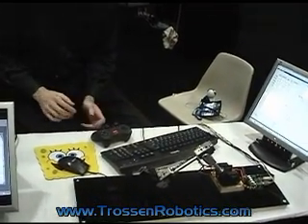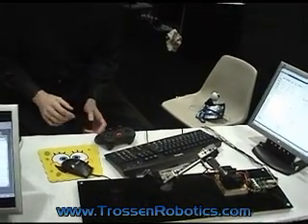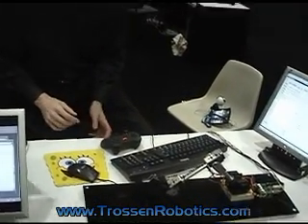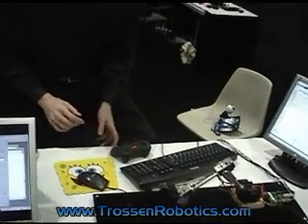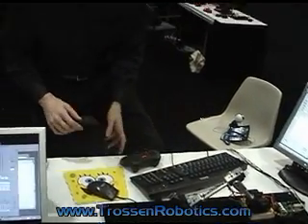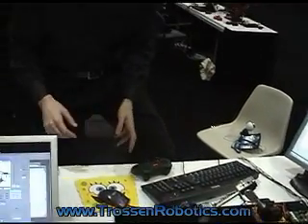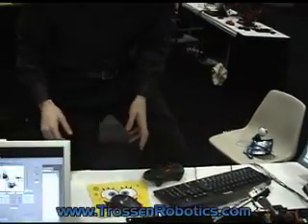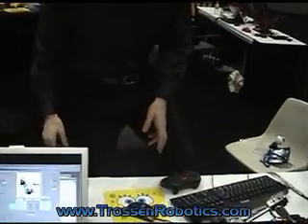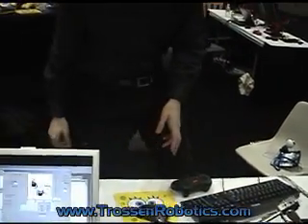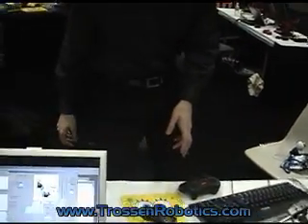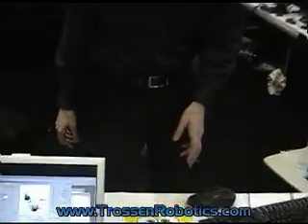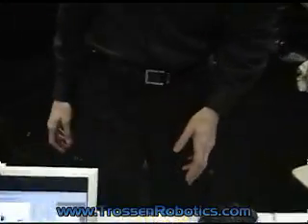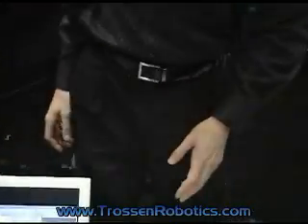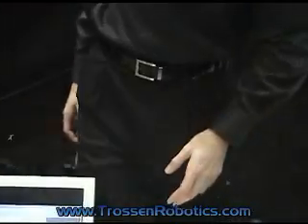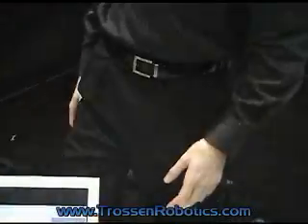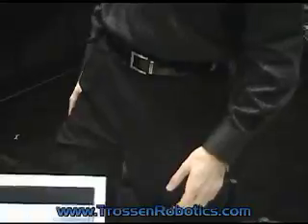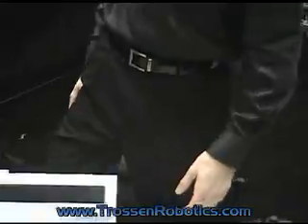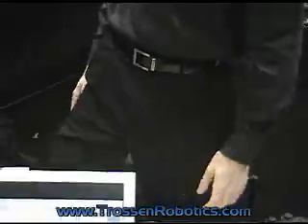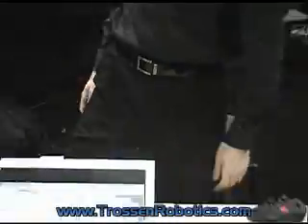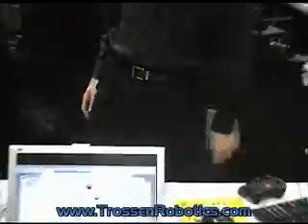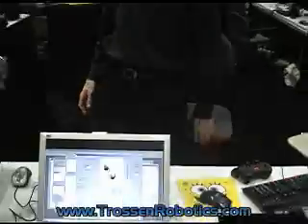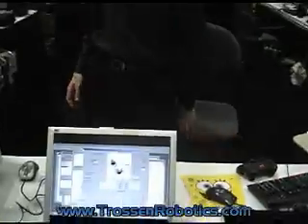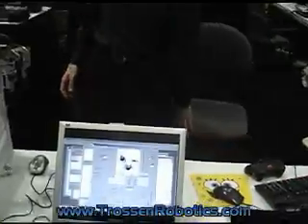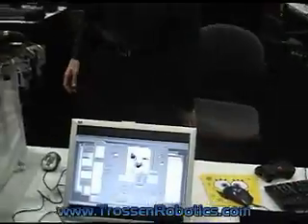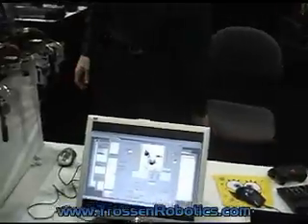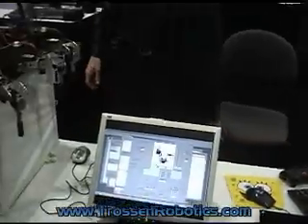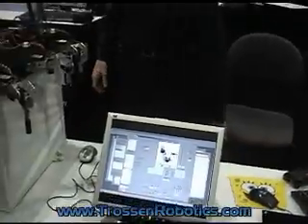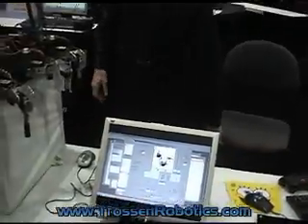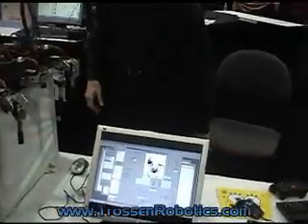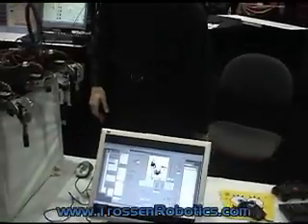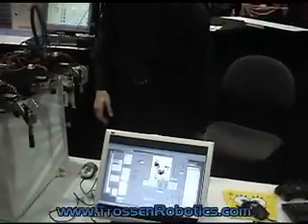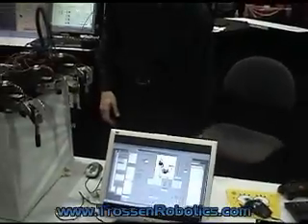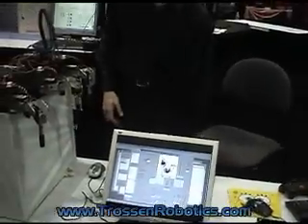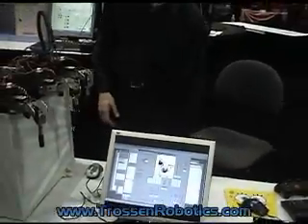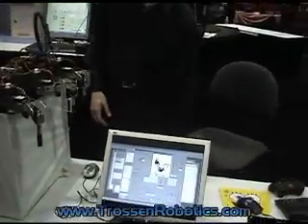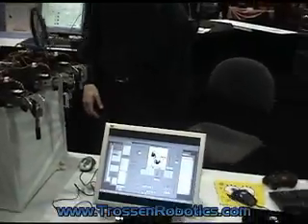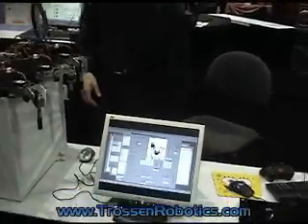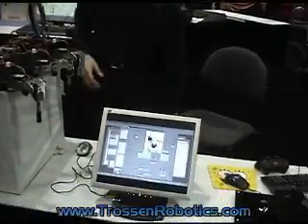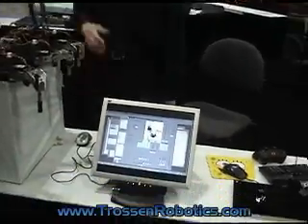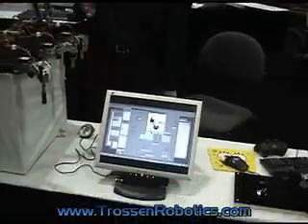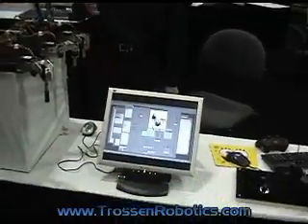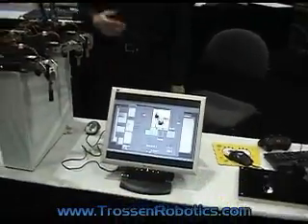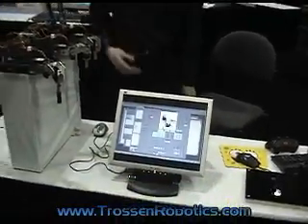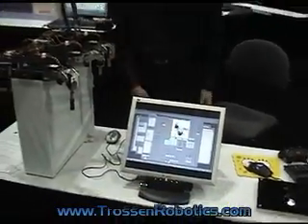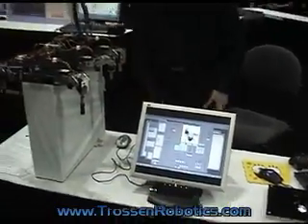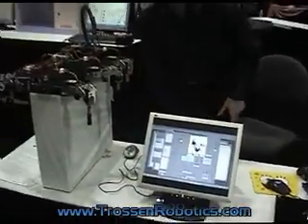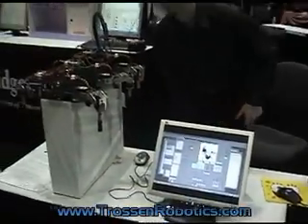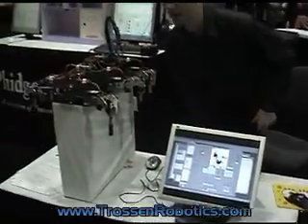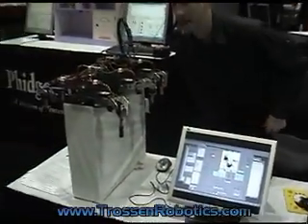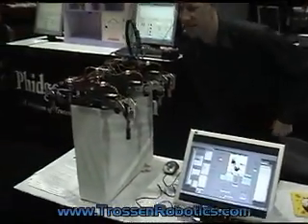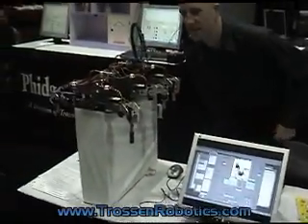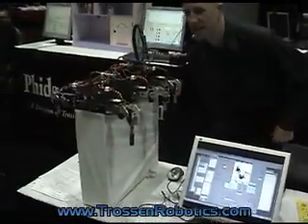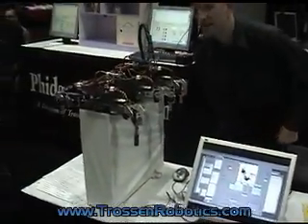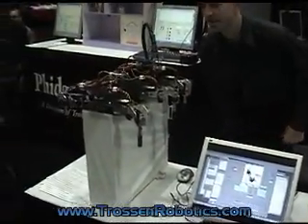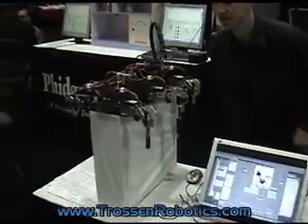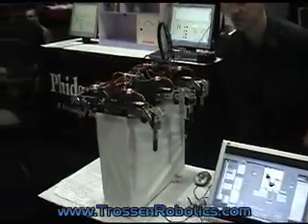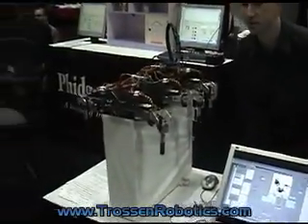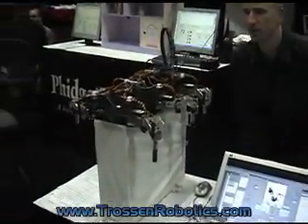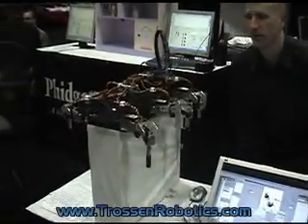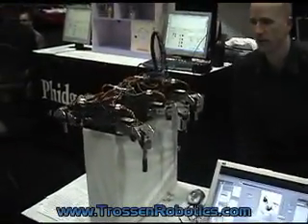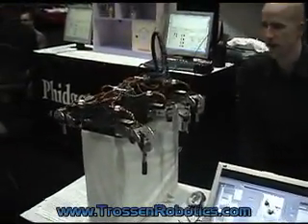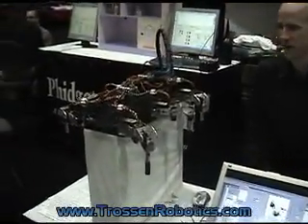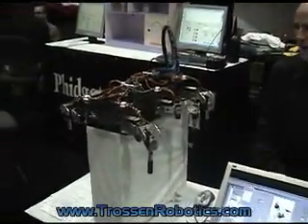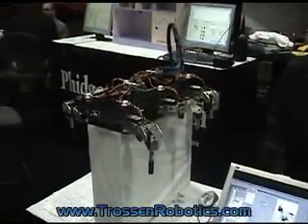I'll show you the Hexabot. It's got 18 servos on it.